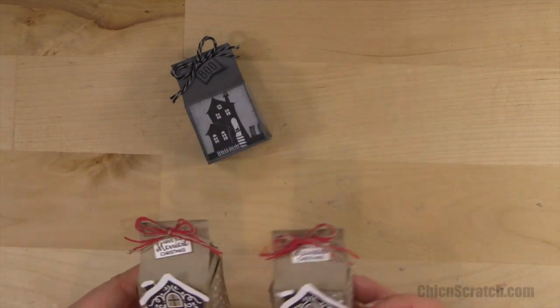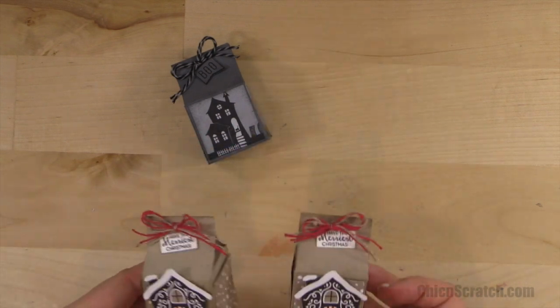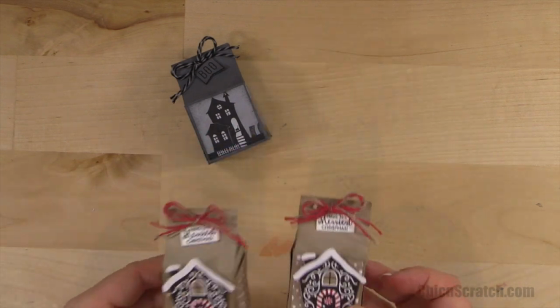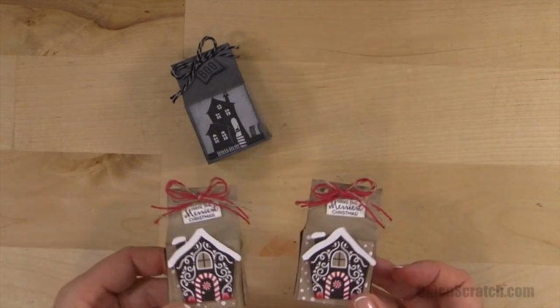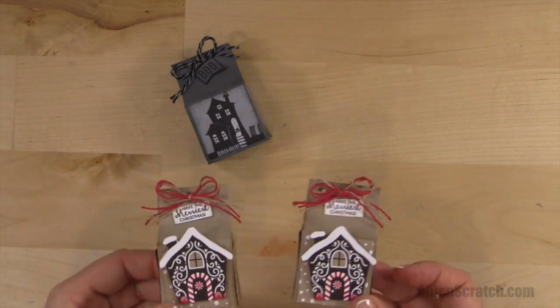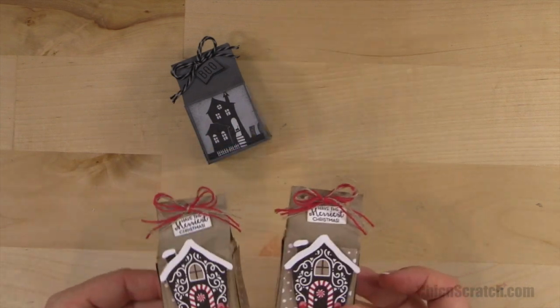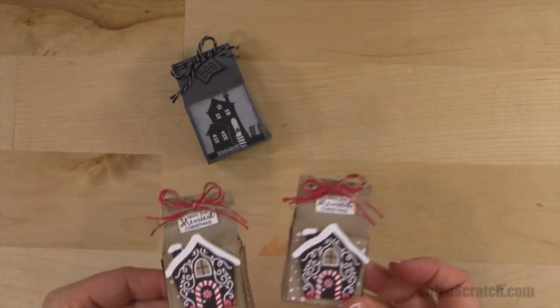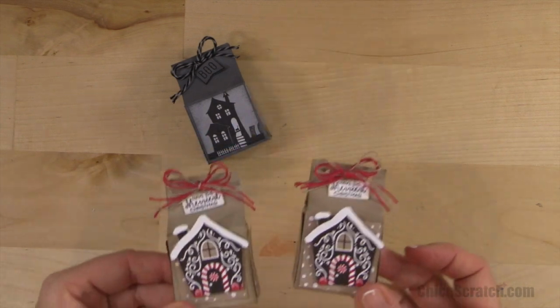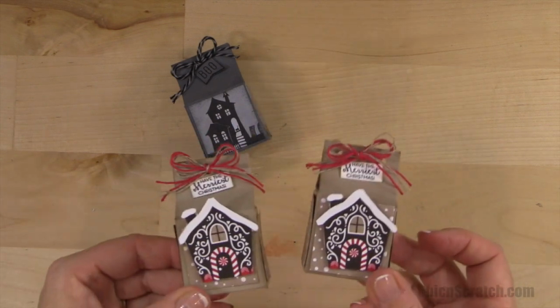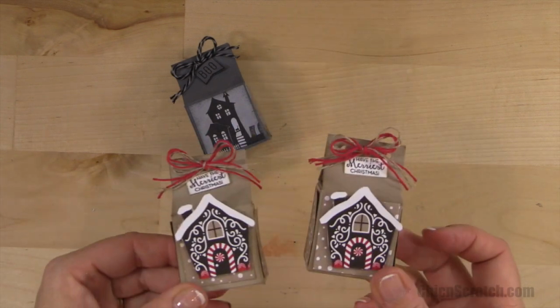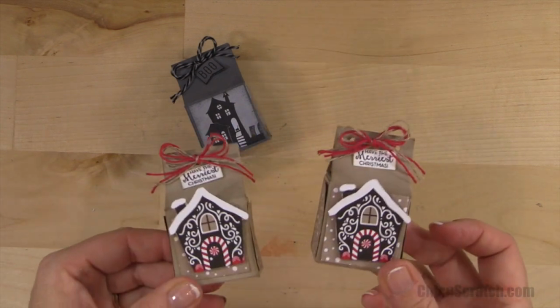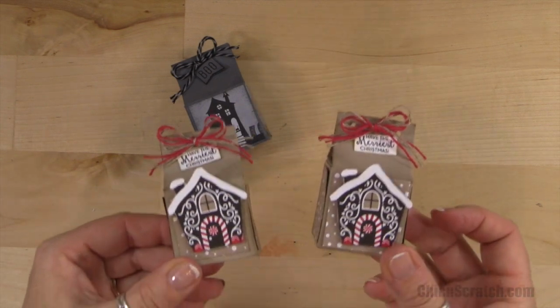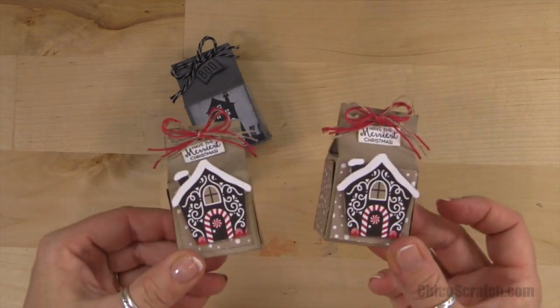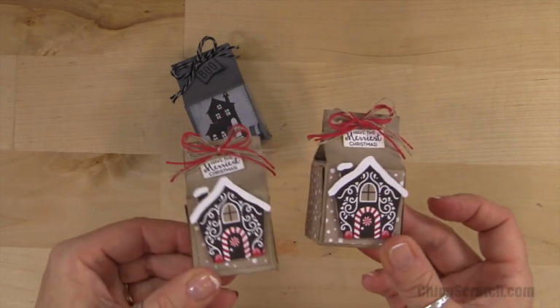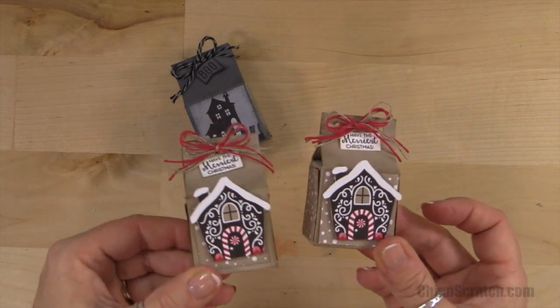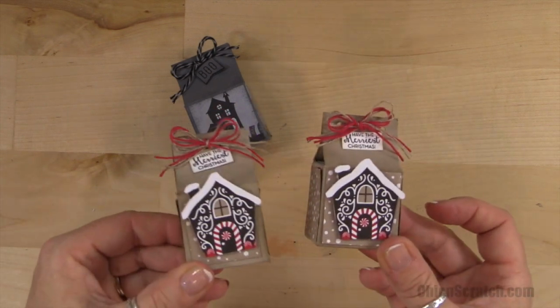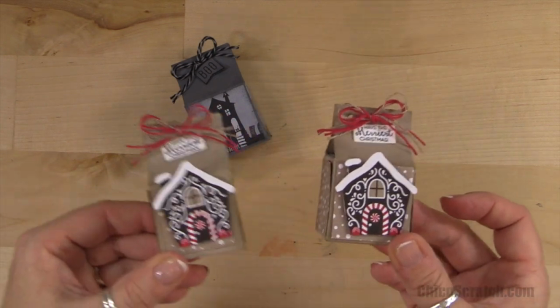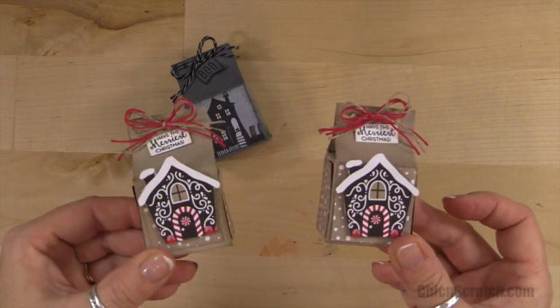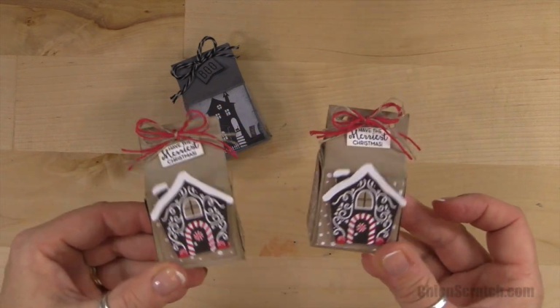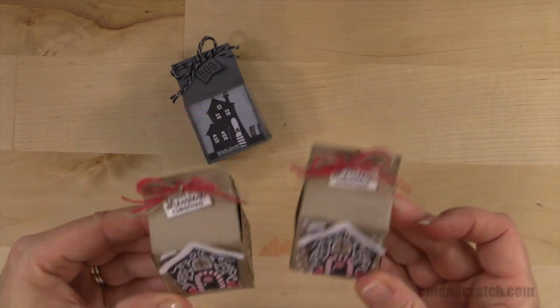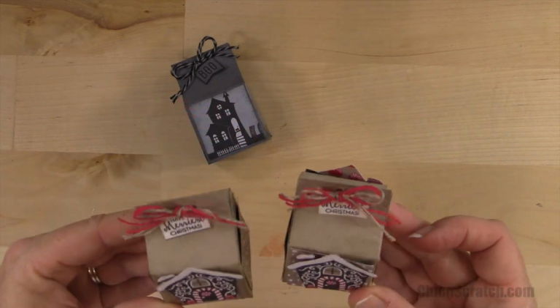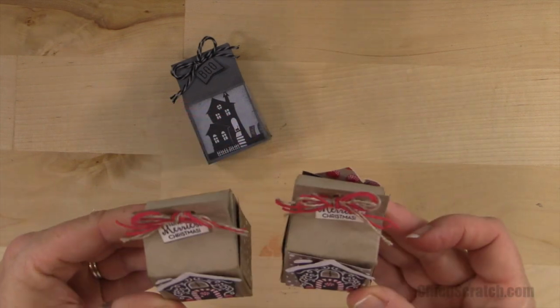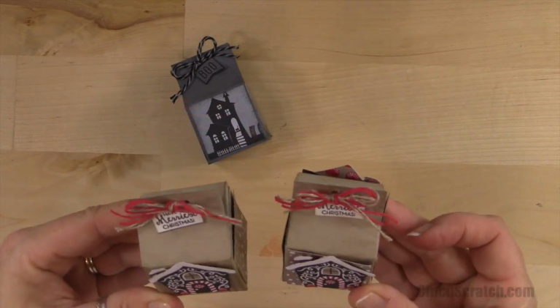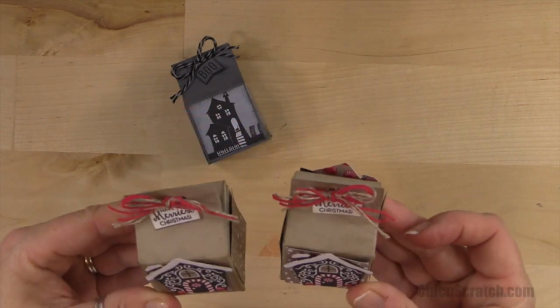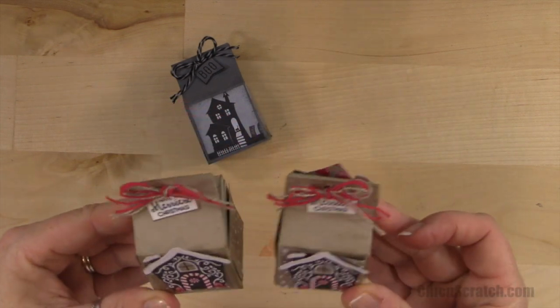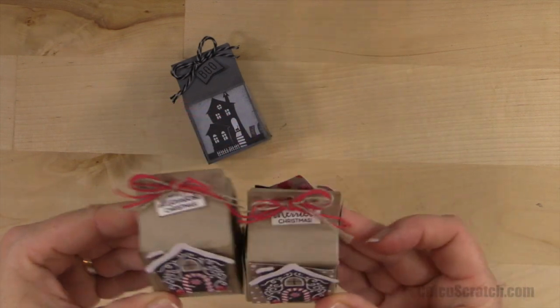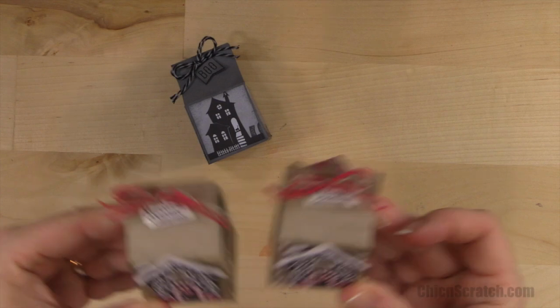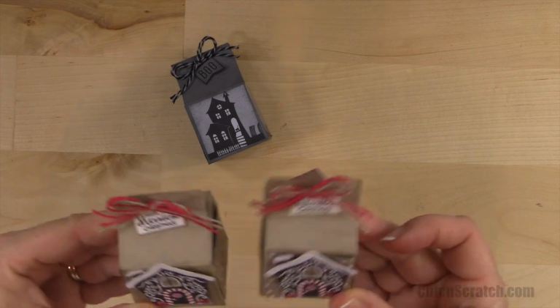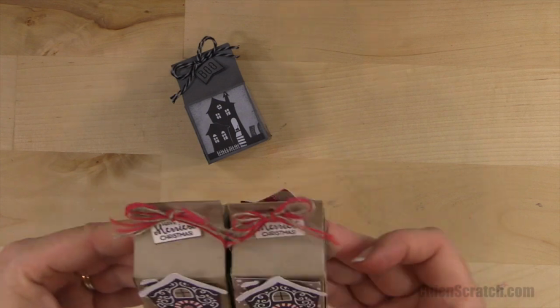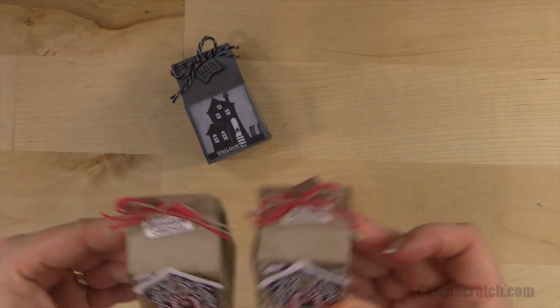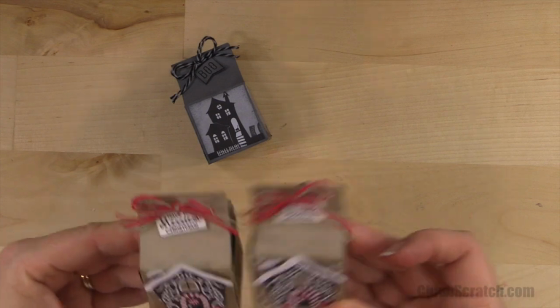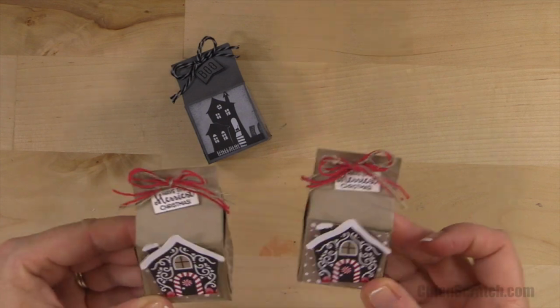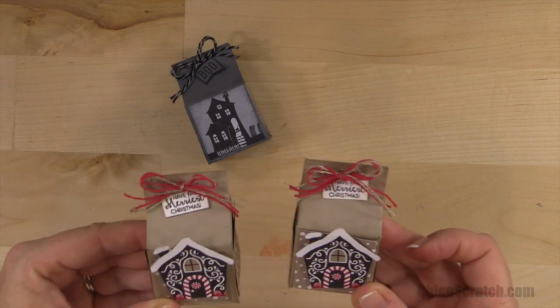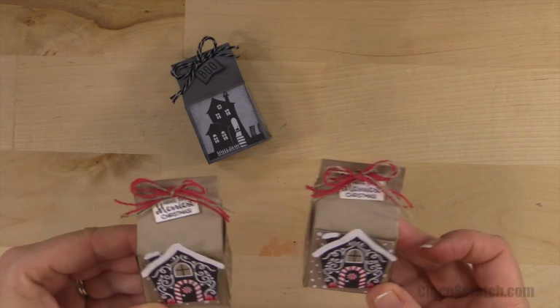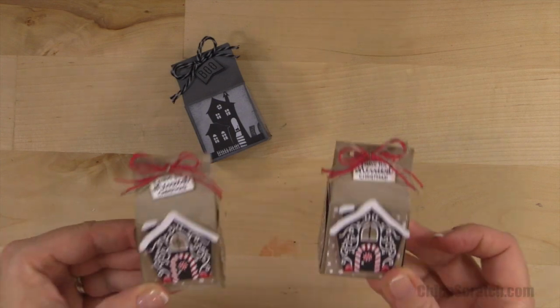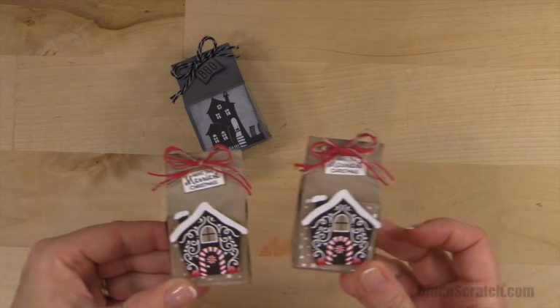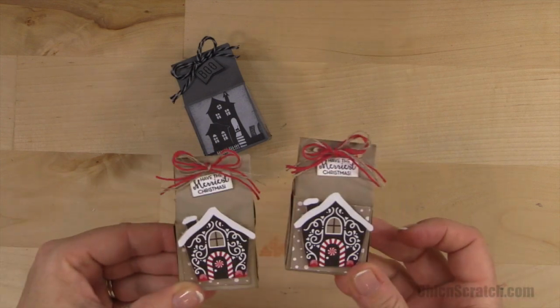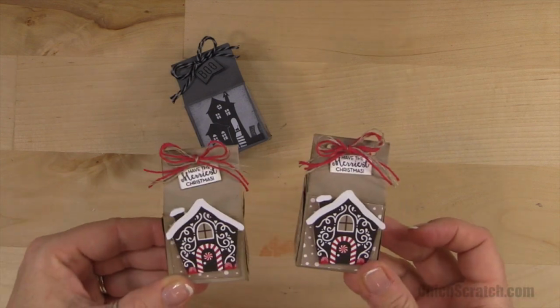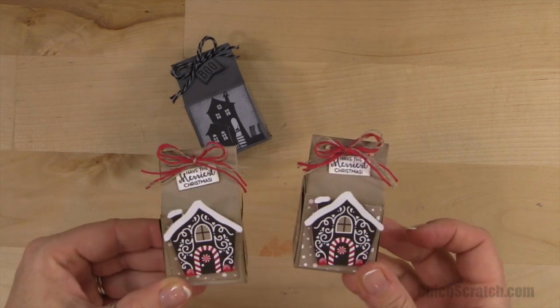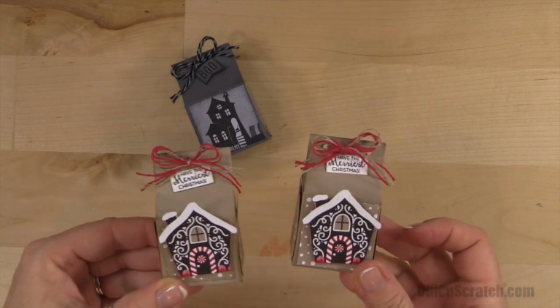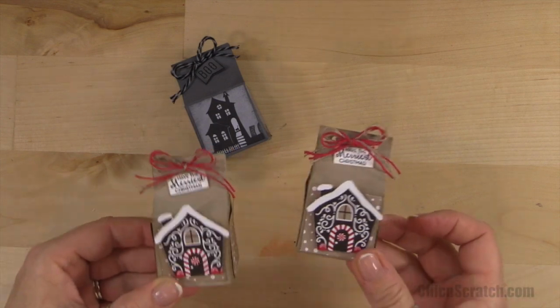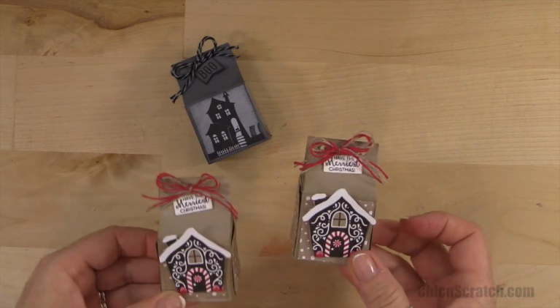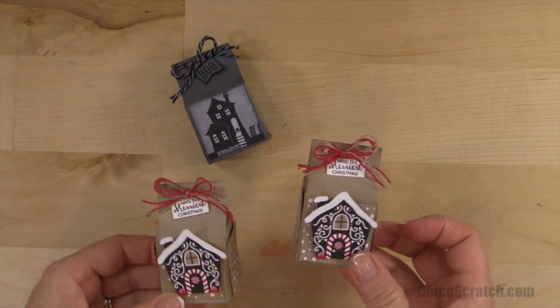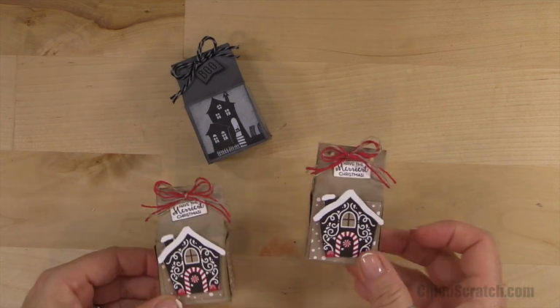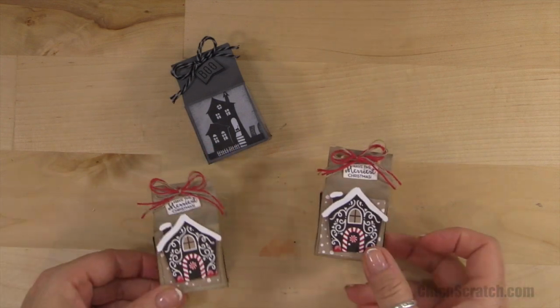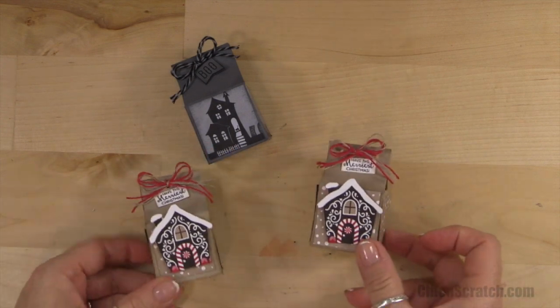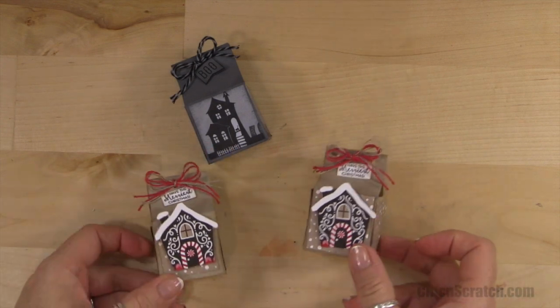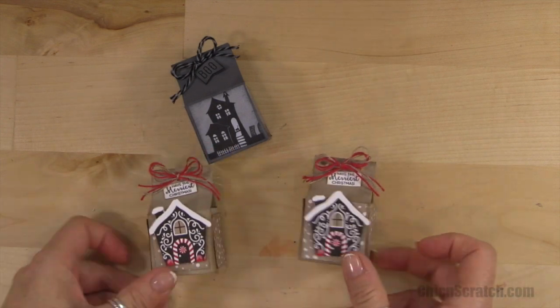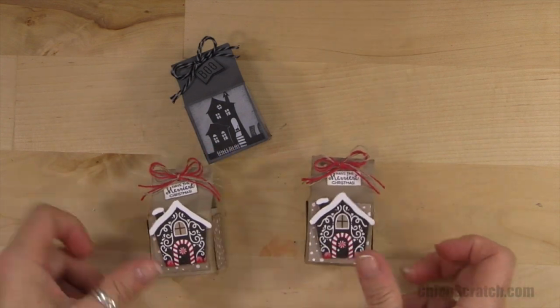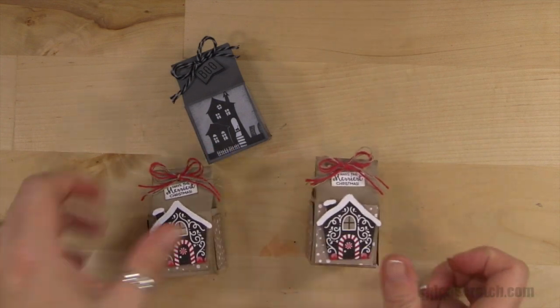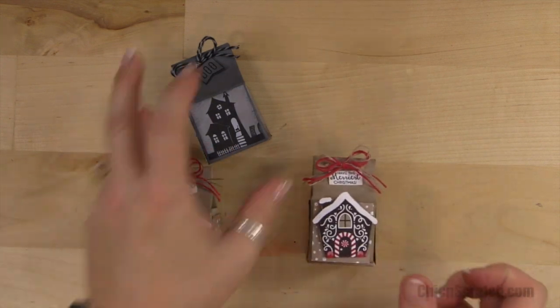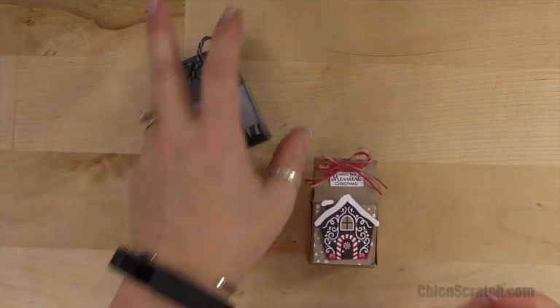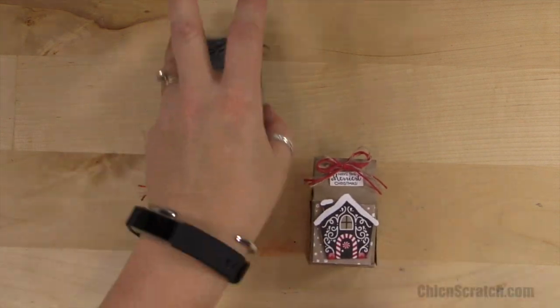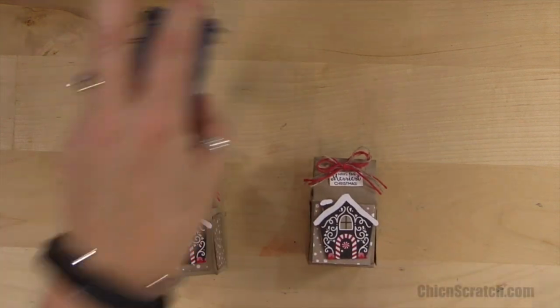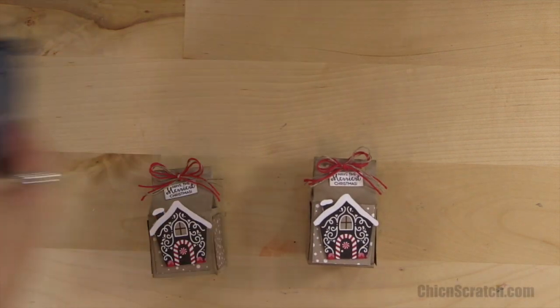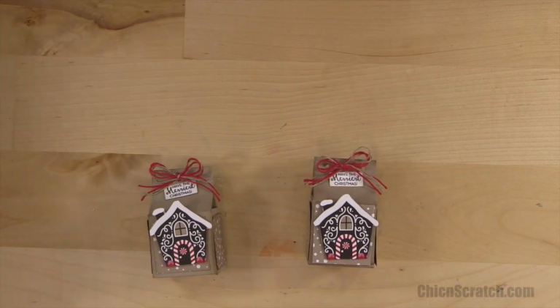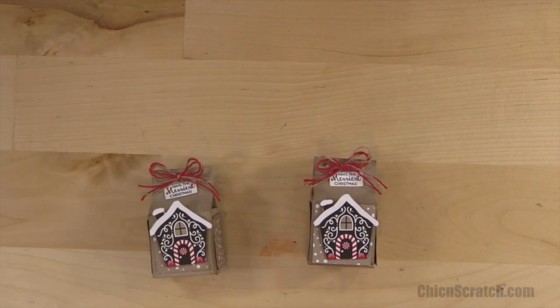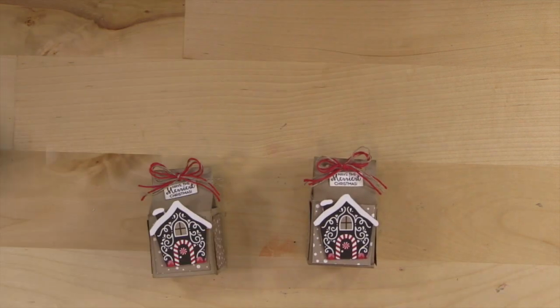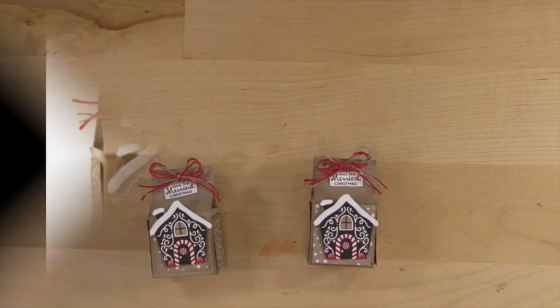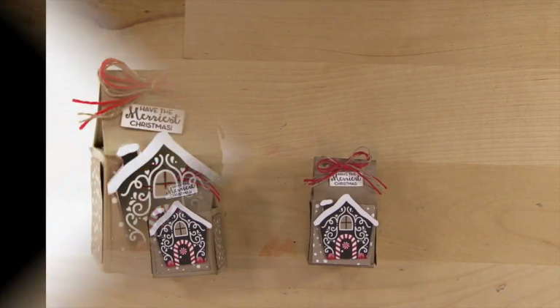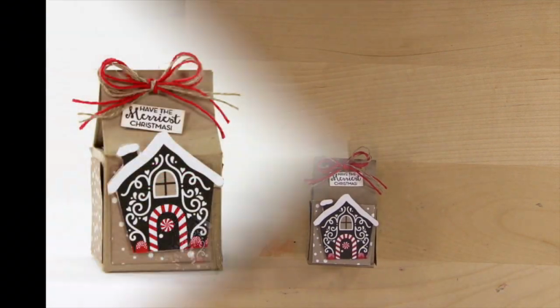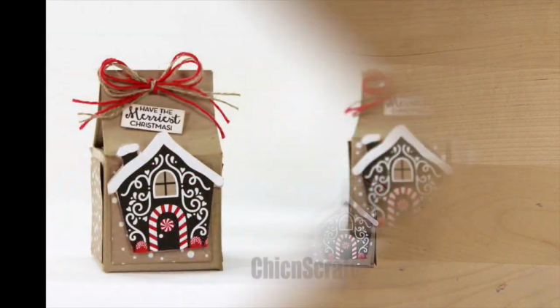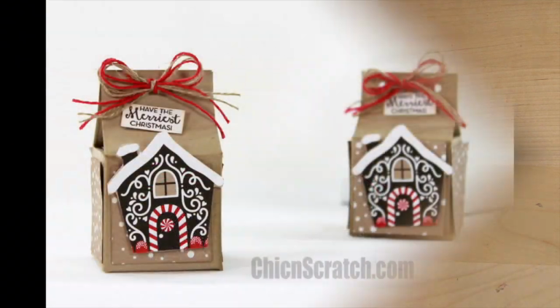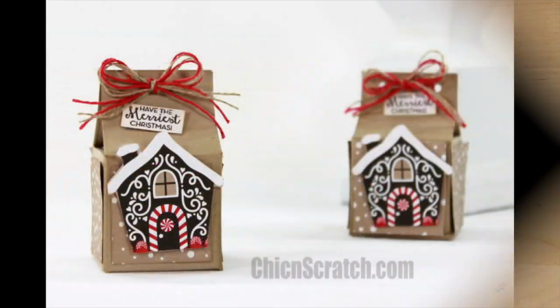There they both are — aren't they cute? I just love it. Have a great day, thanks a lot, bye!